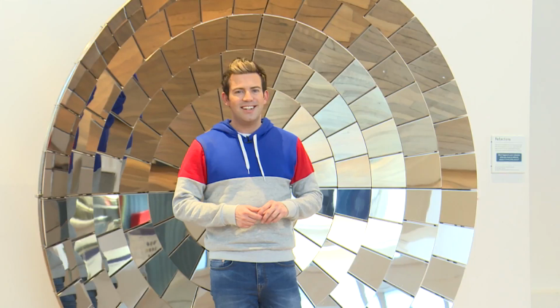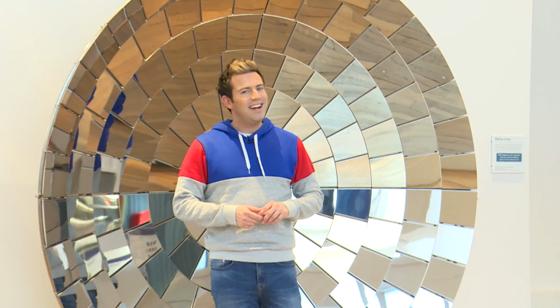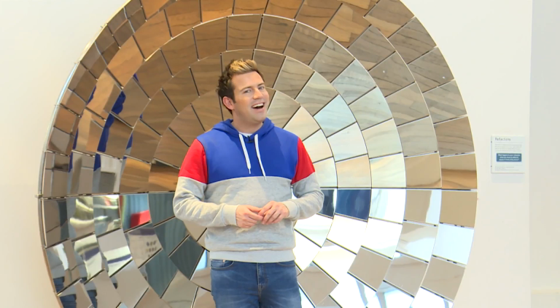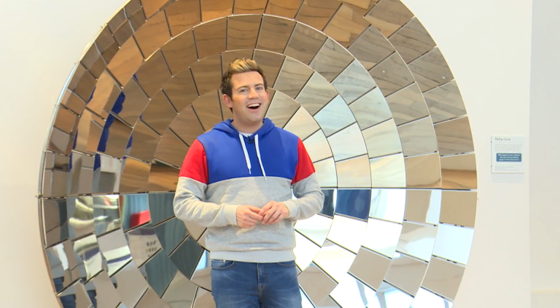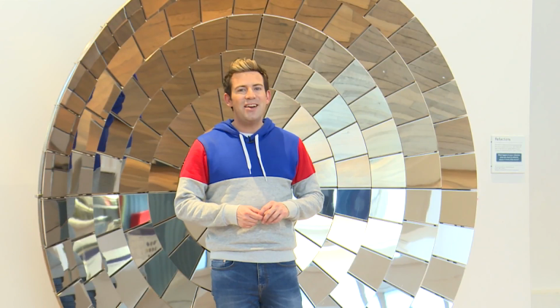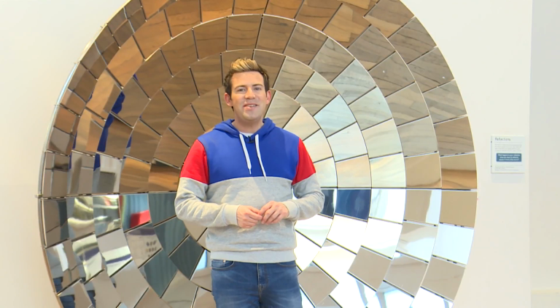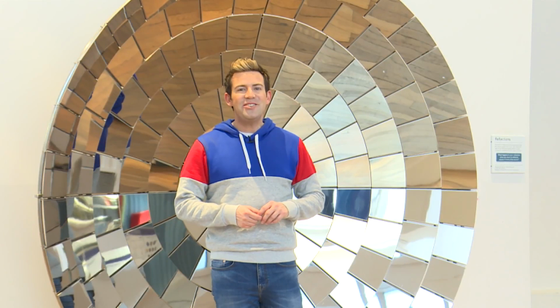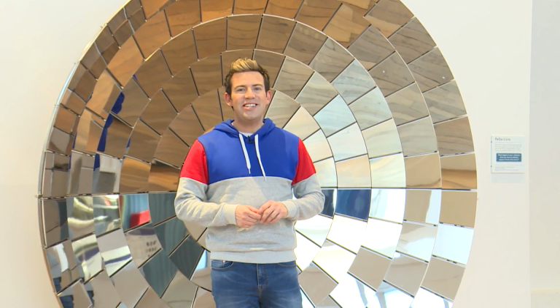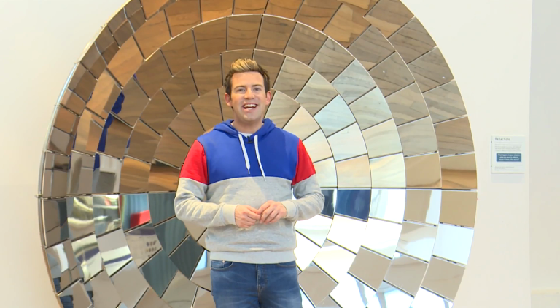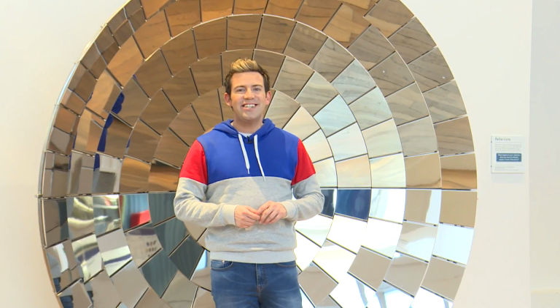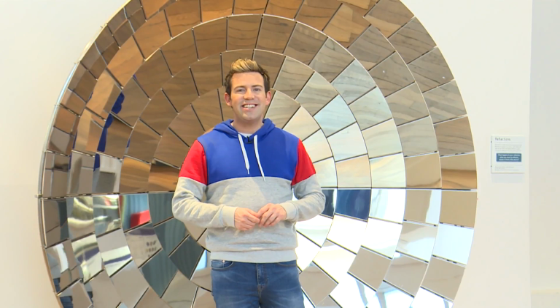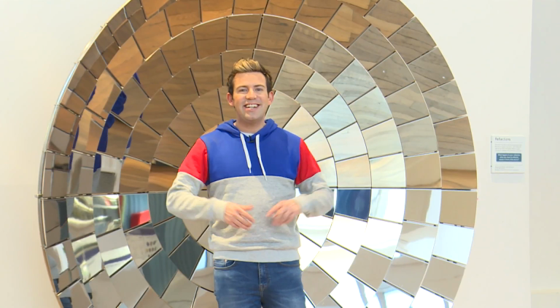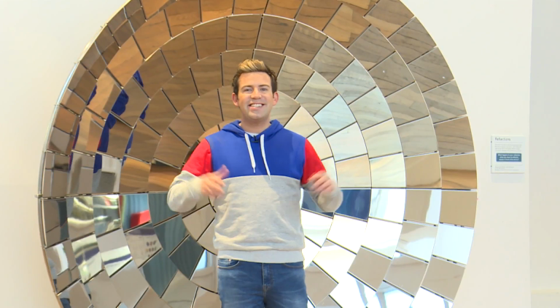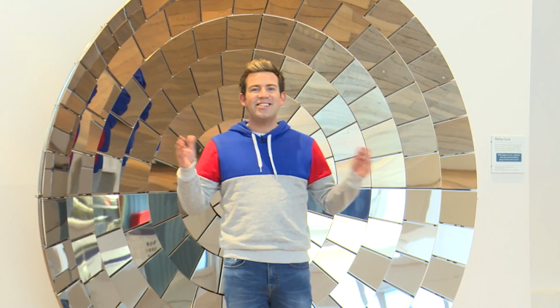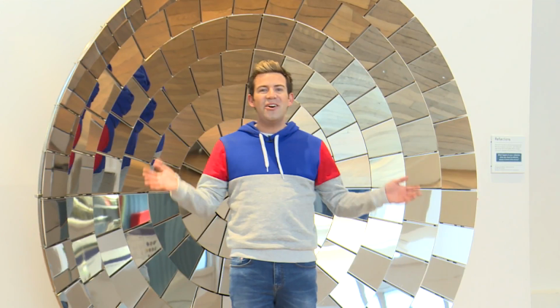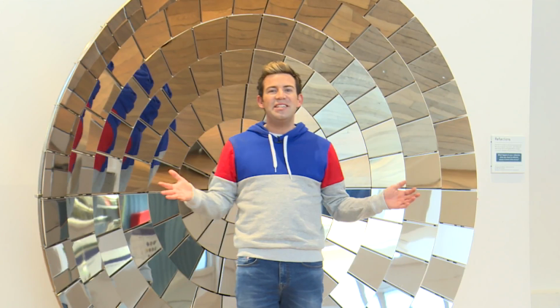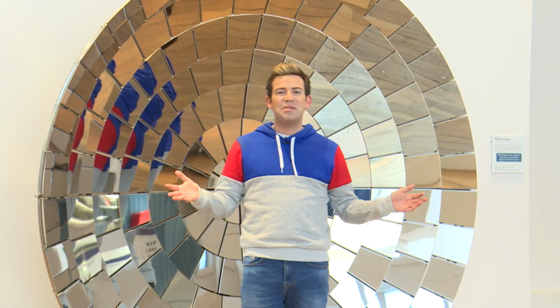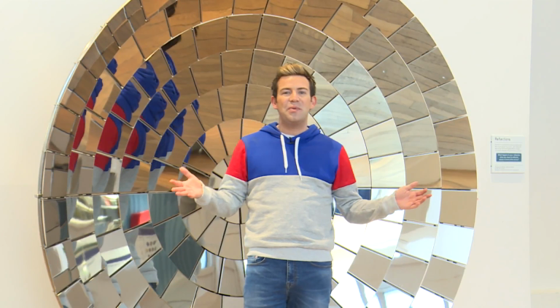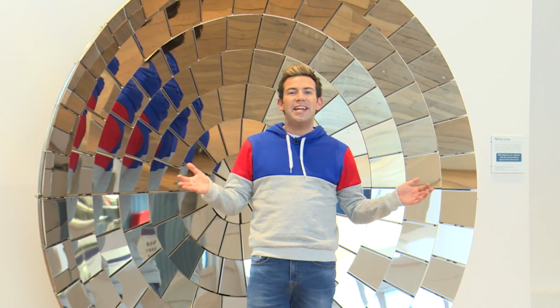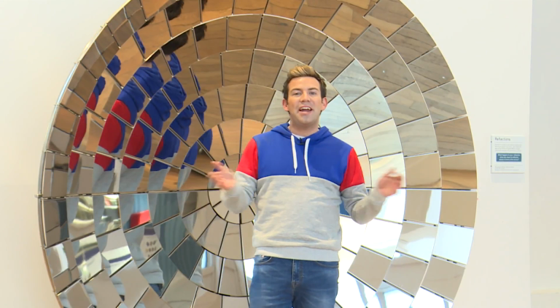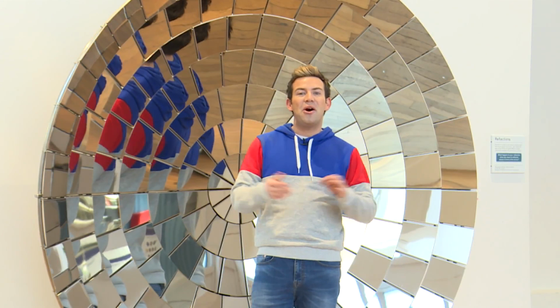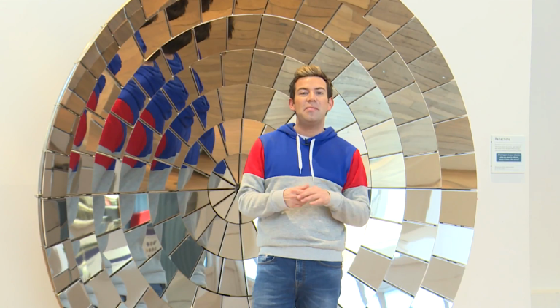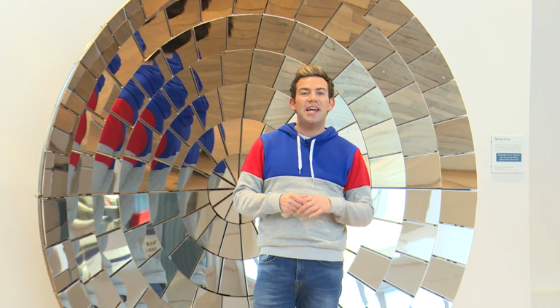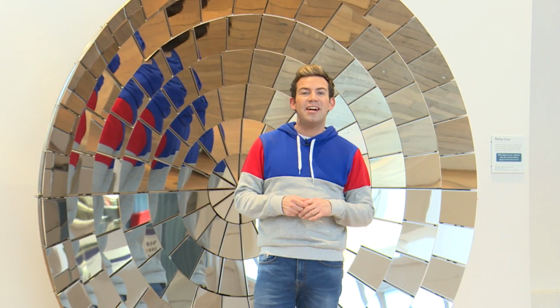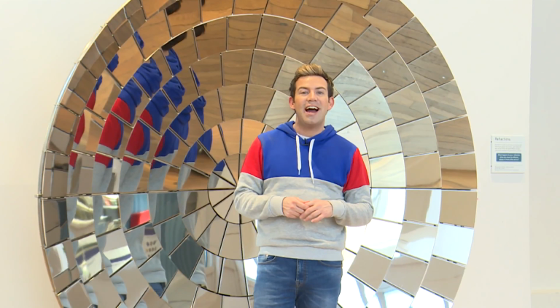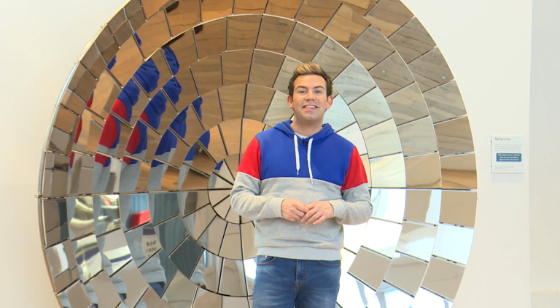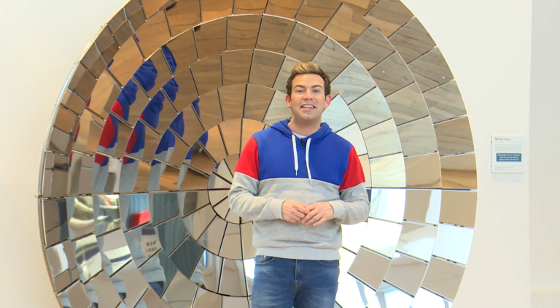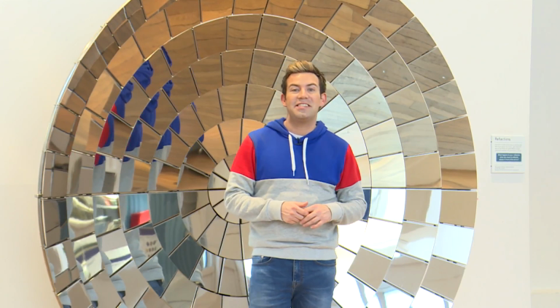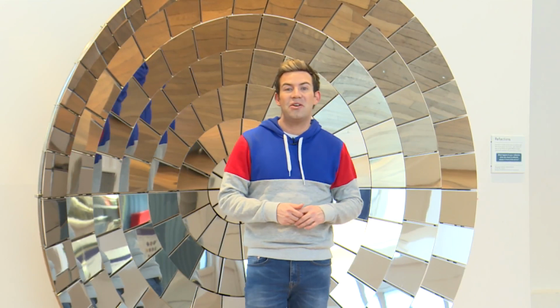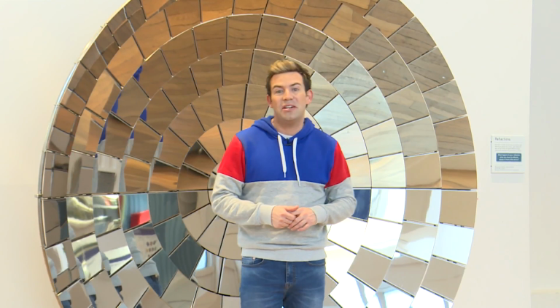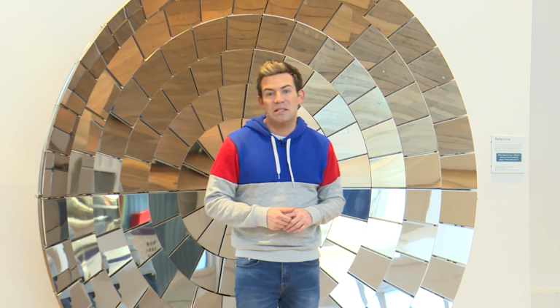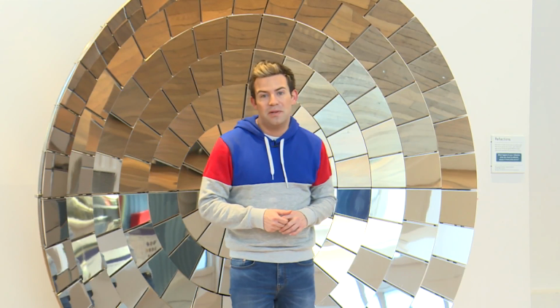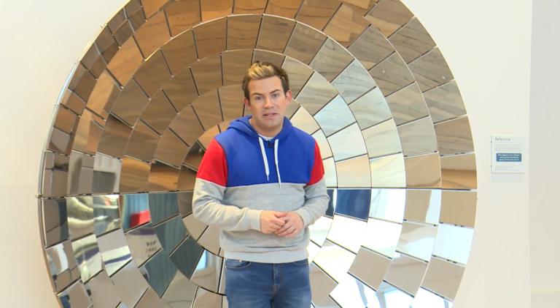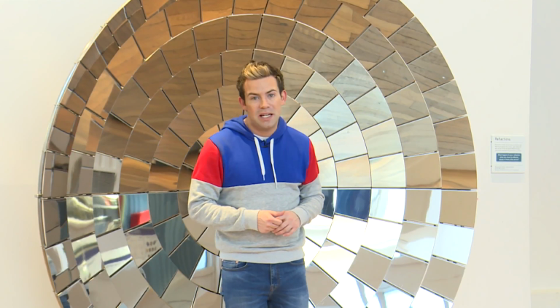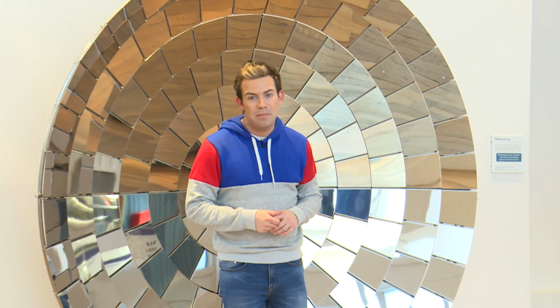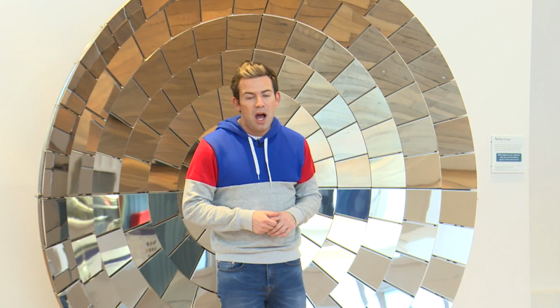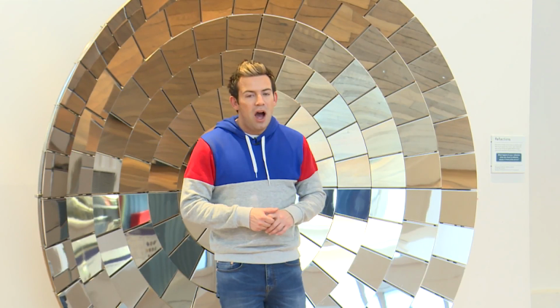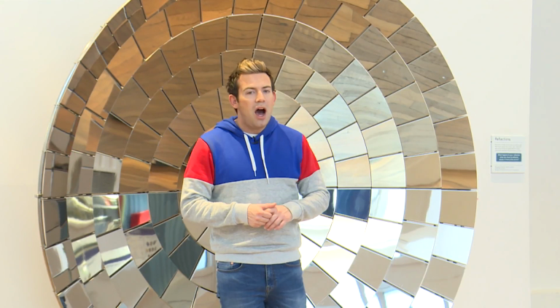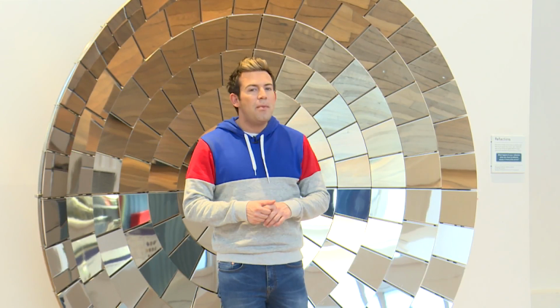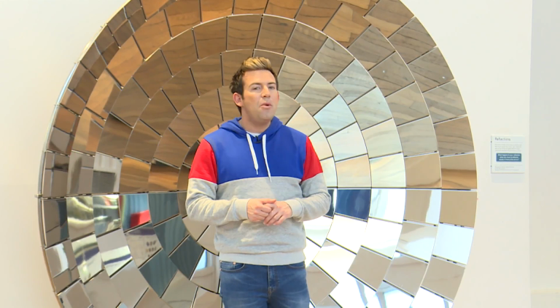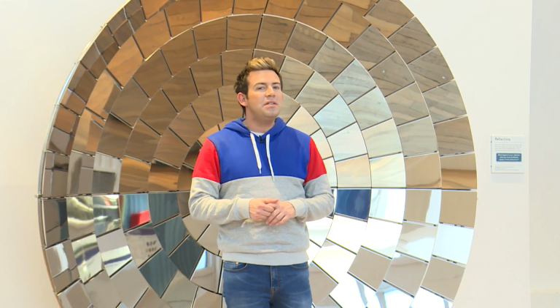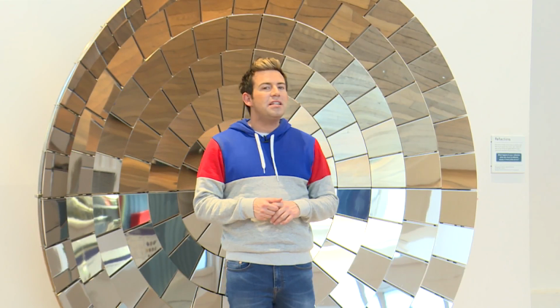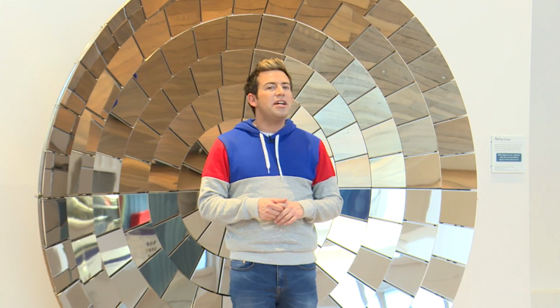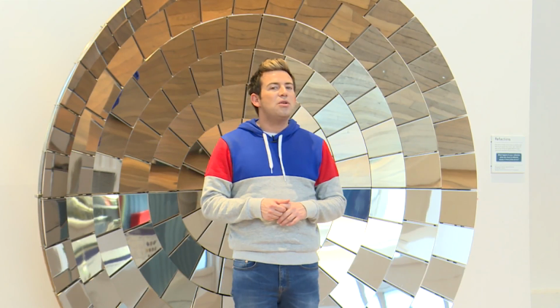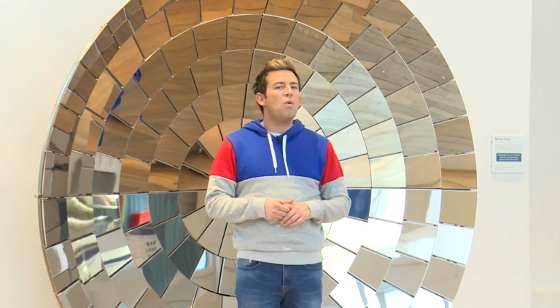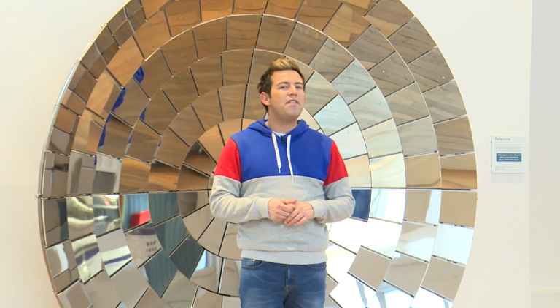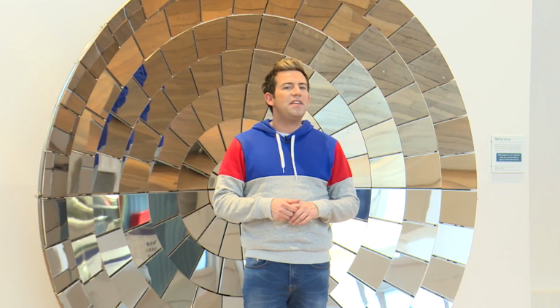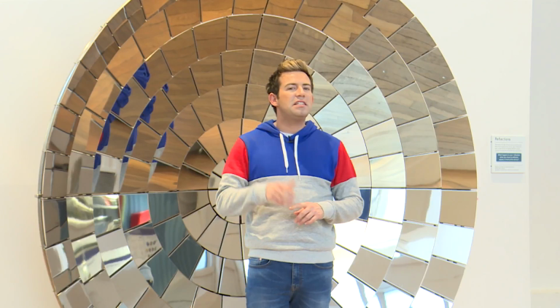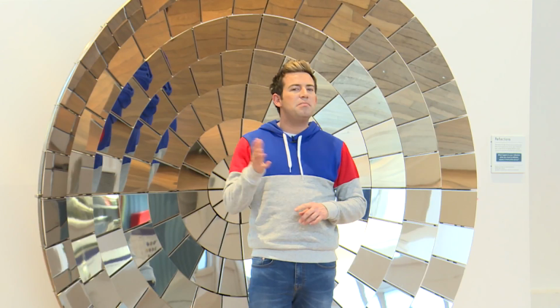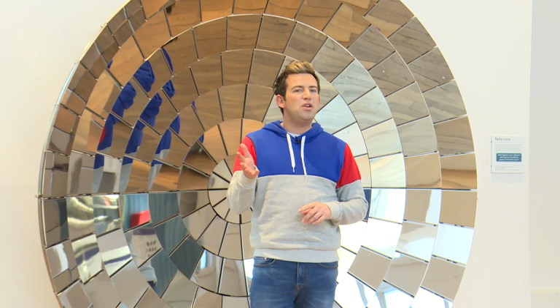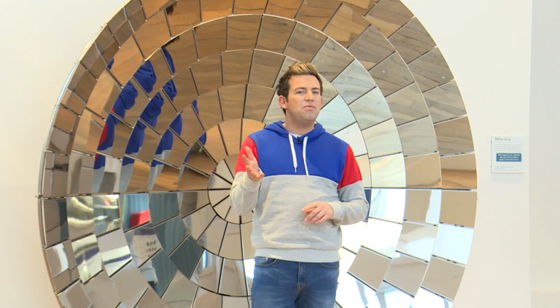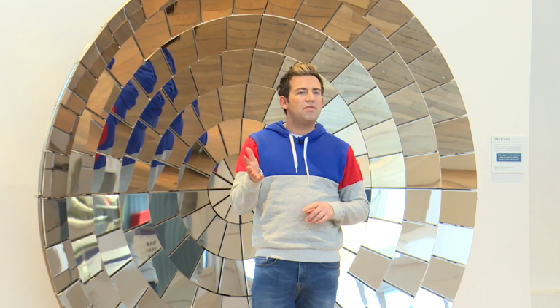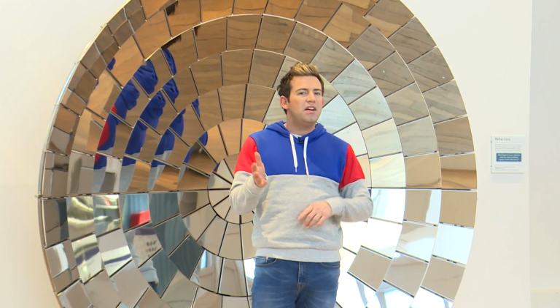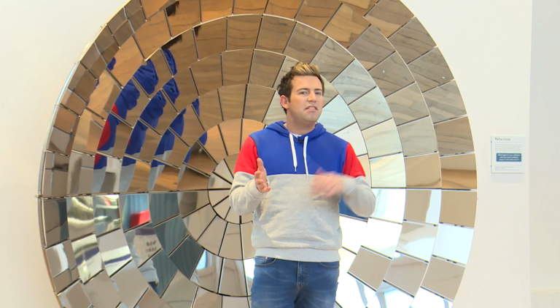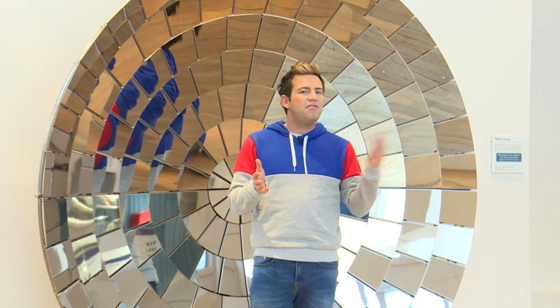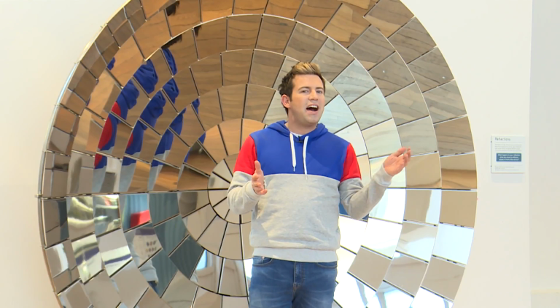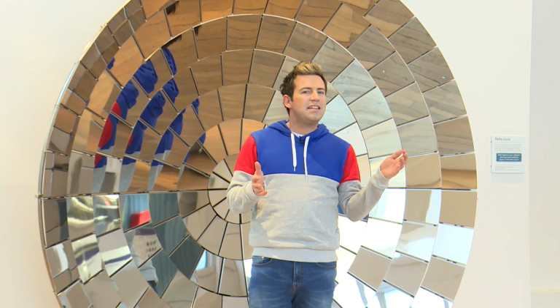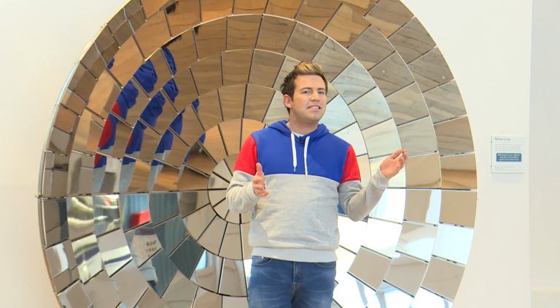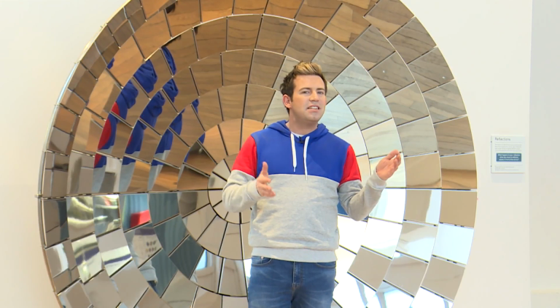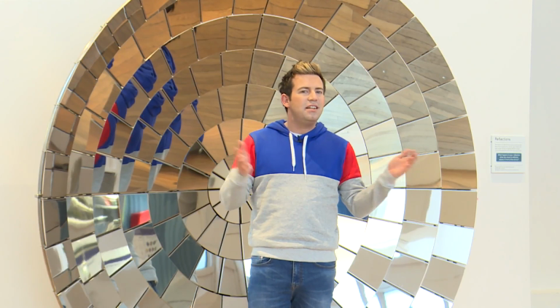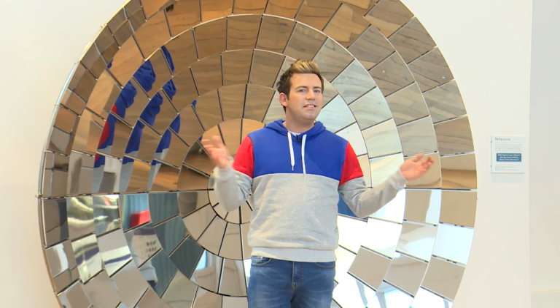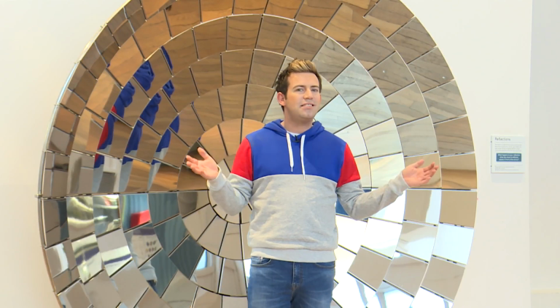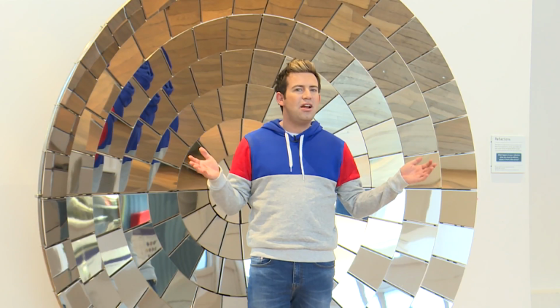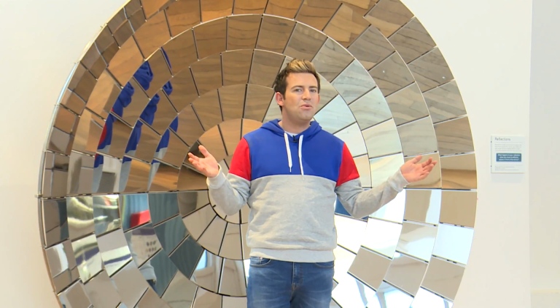Hi Milkshakers, it's Science Week and I'm here at the Science Museum. I'm hoping to learn why things move fast and slow.